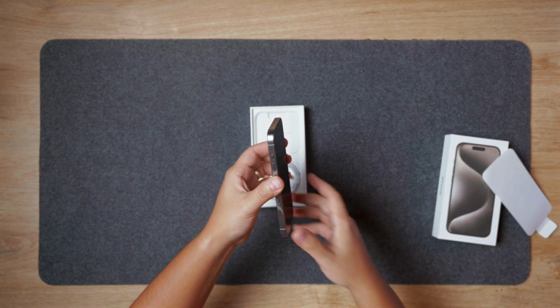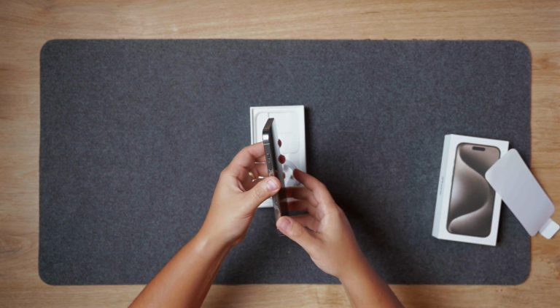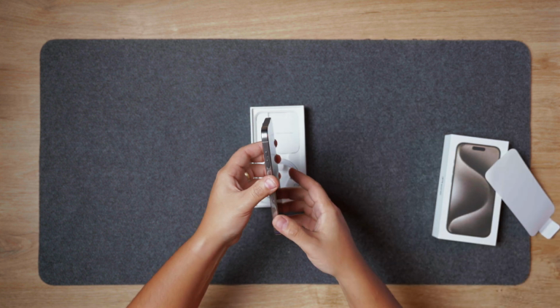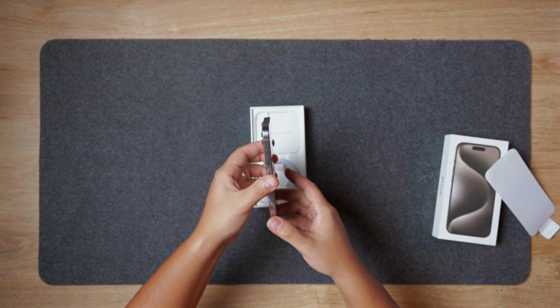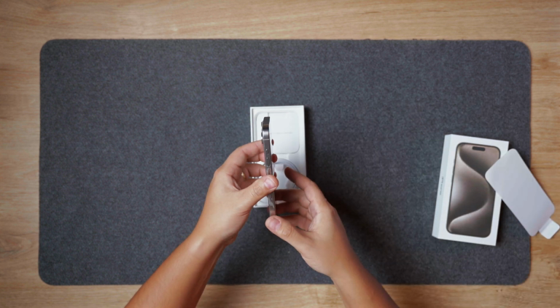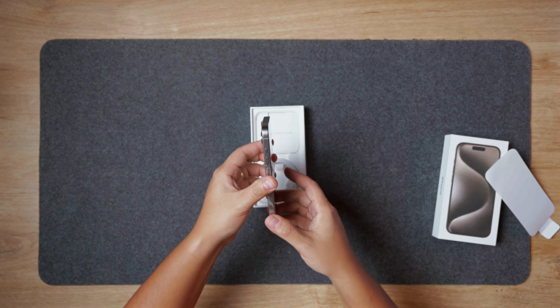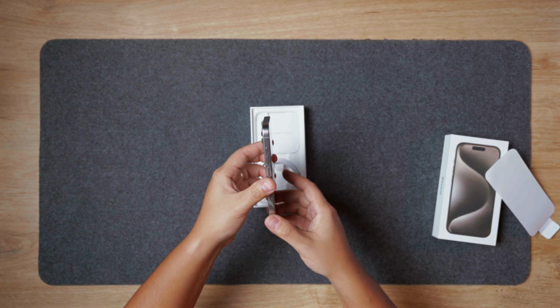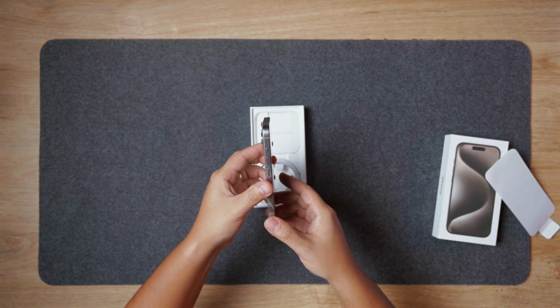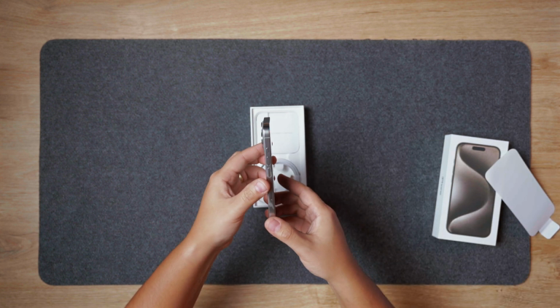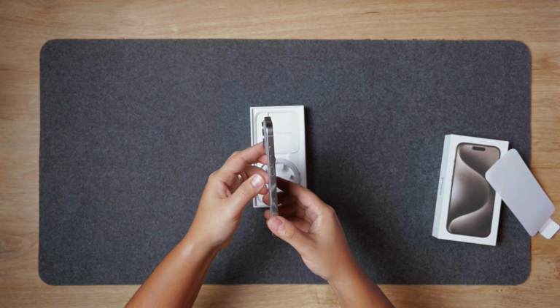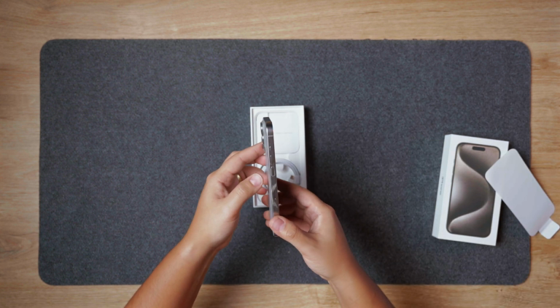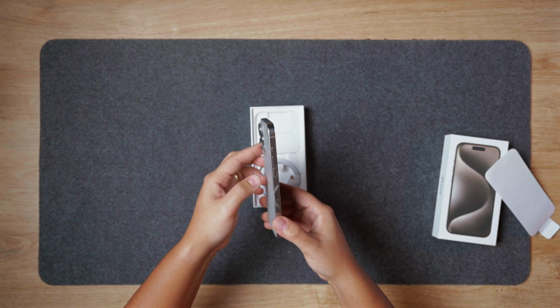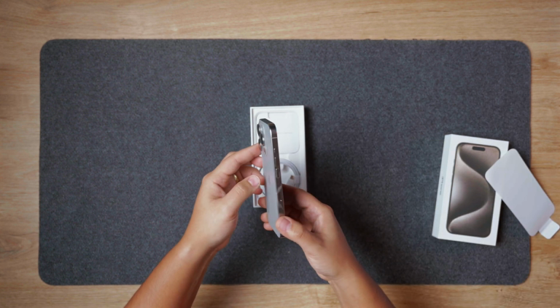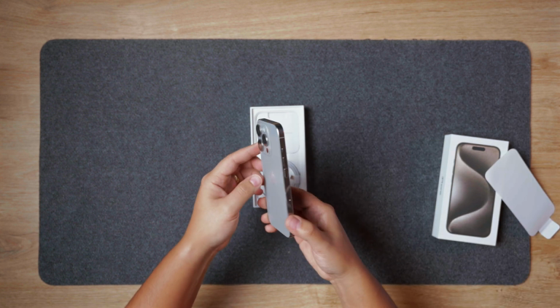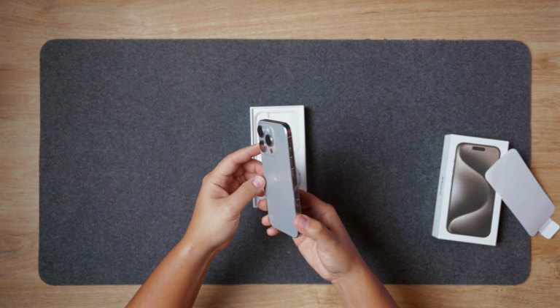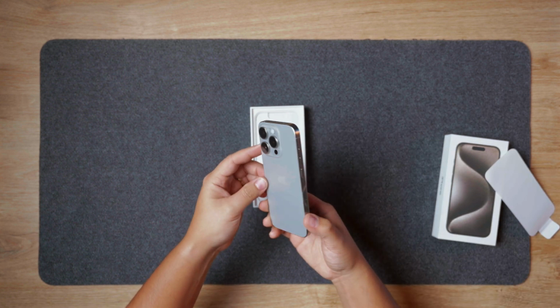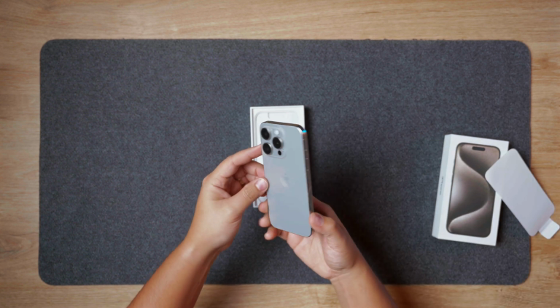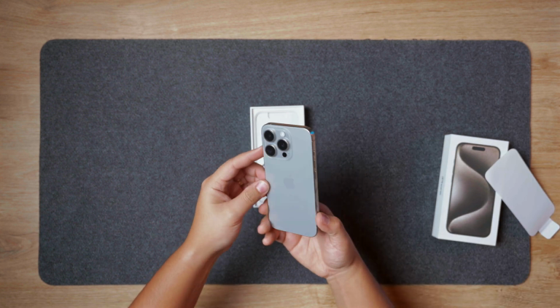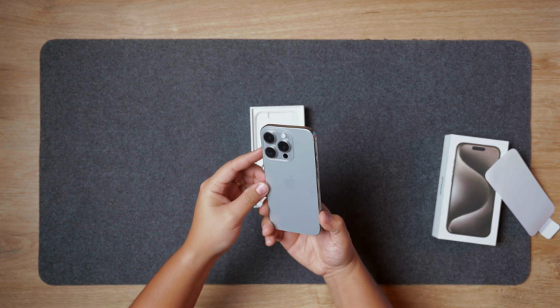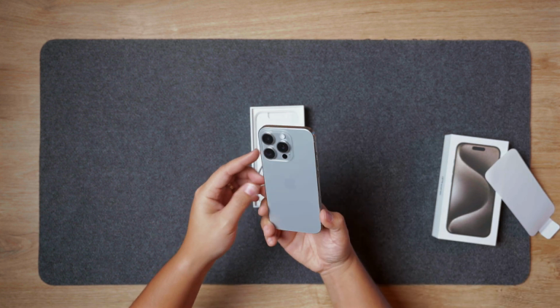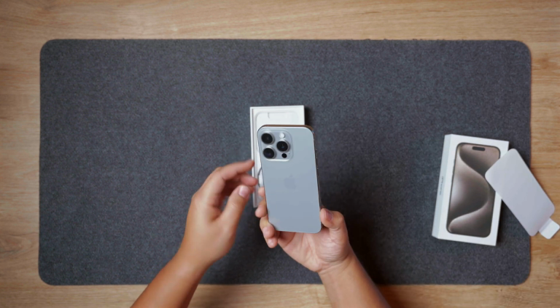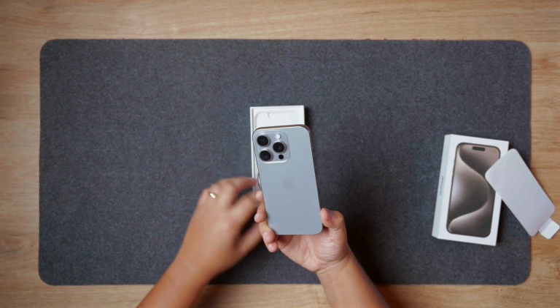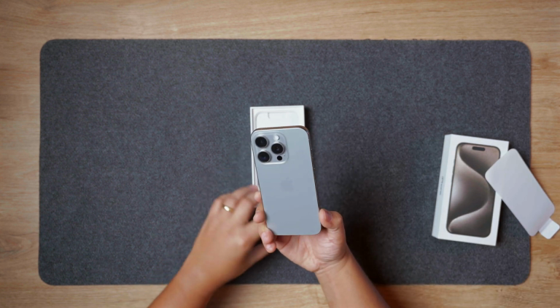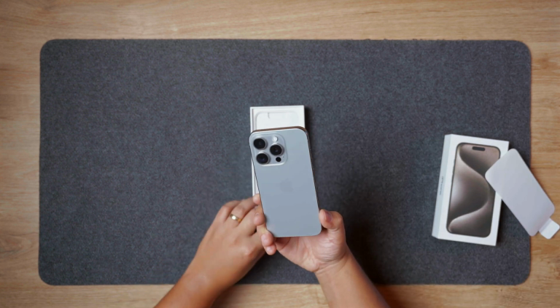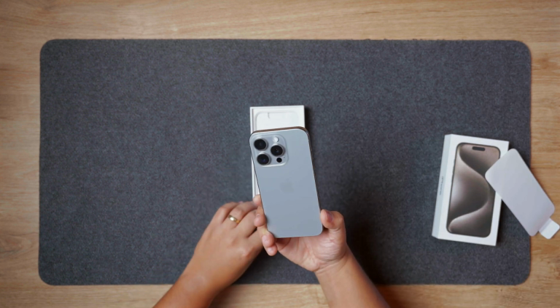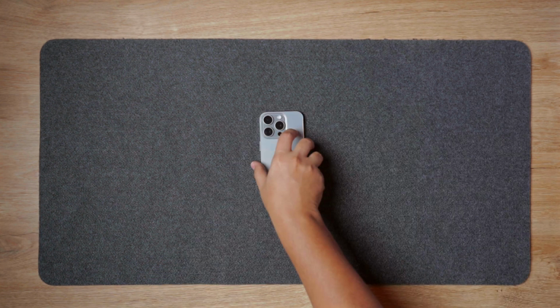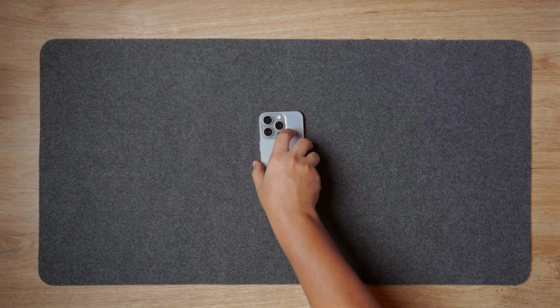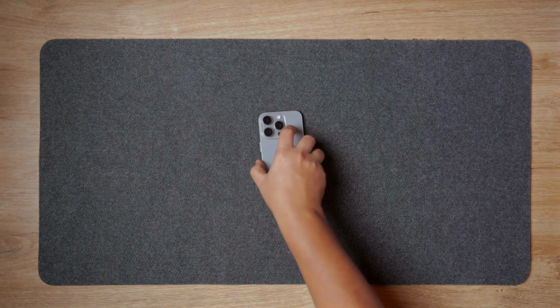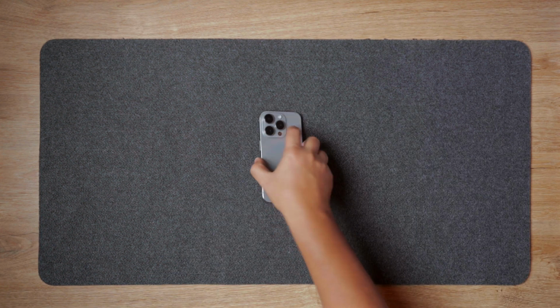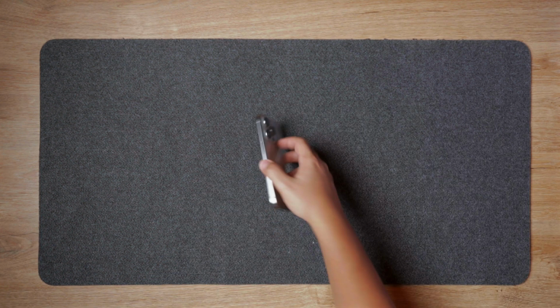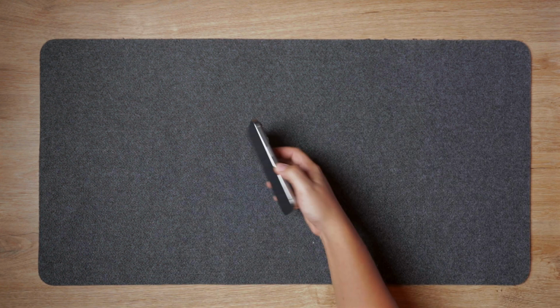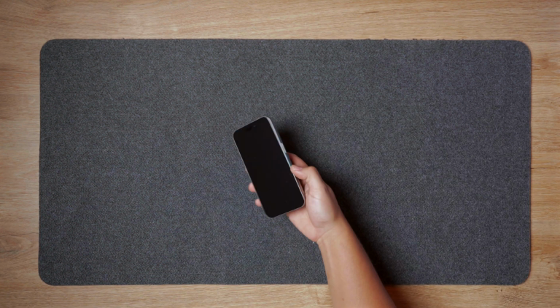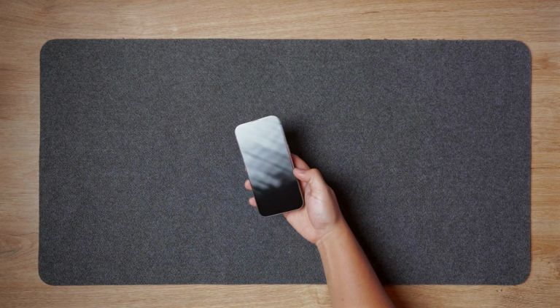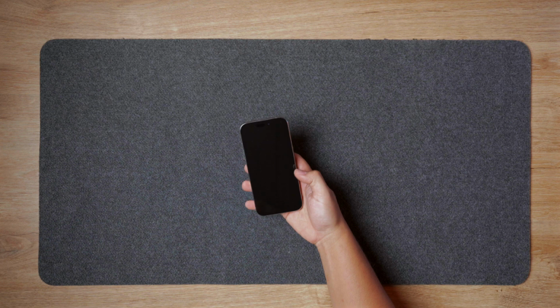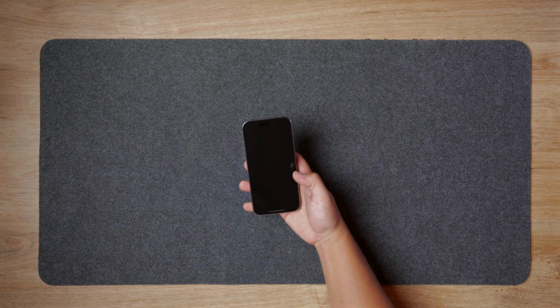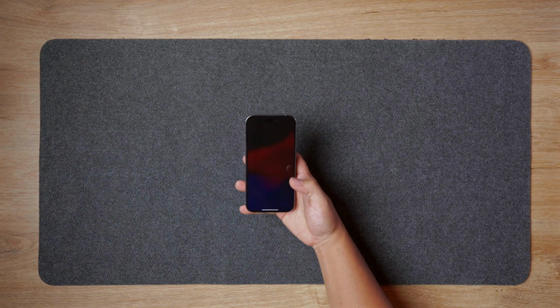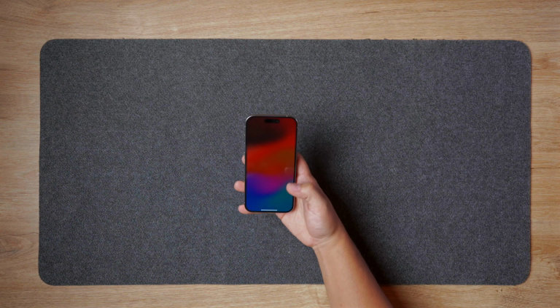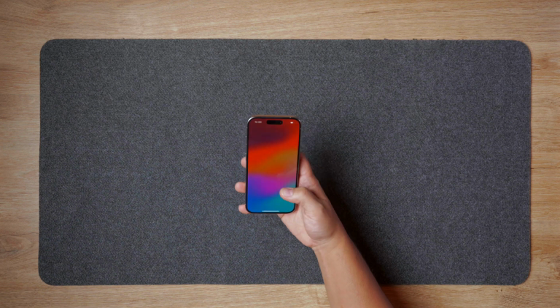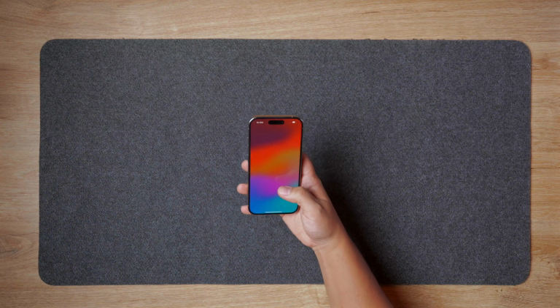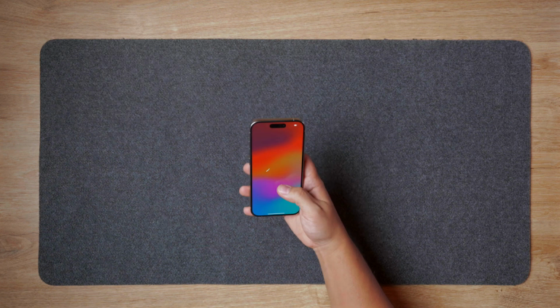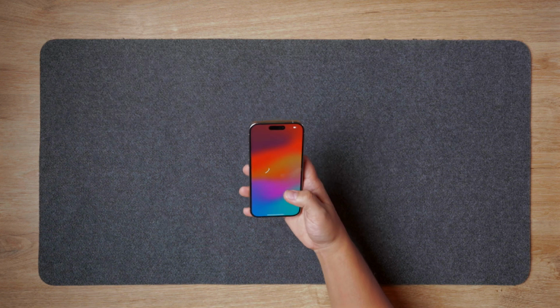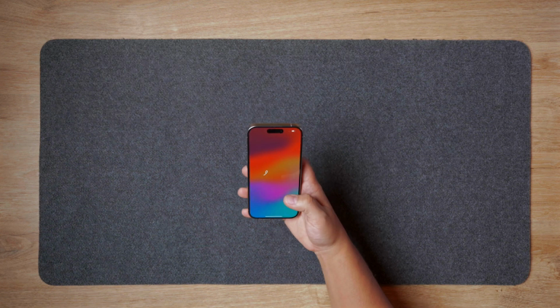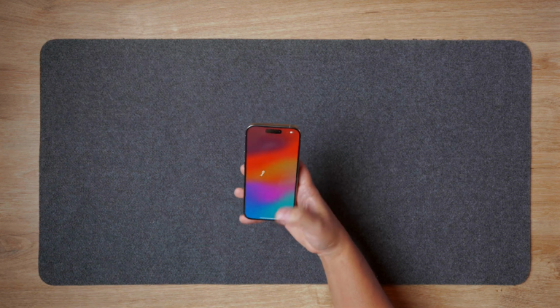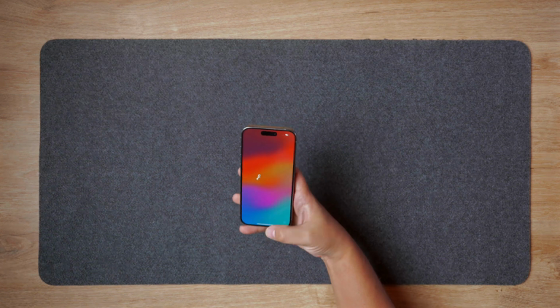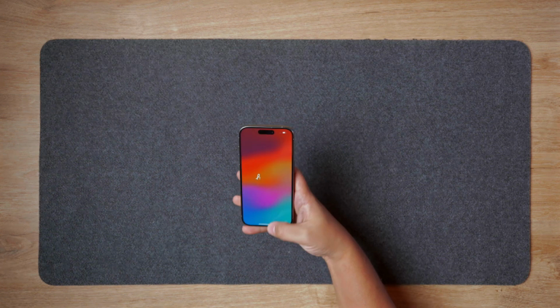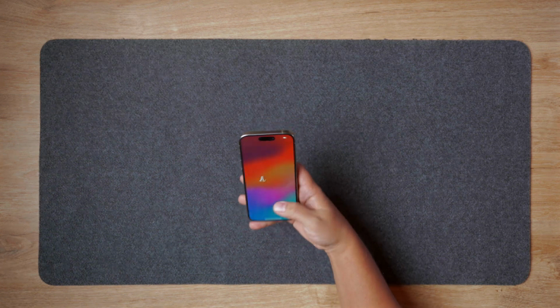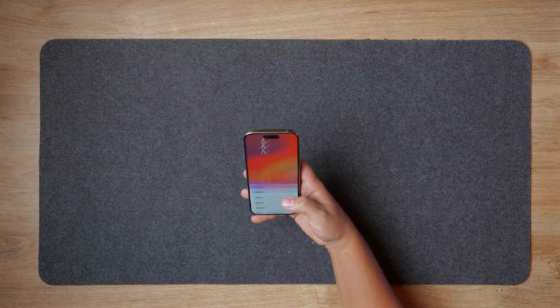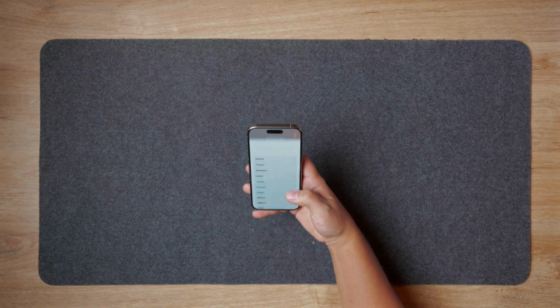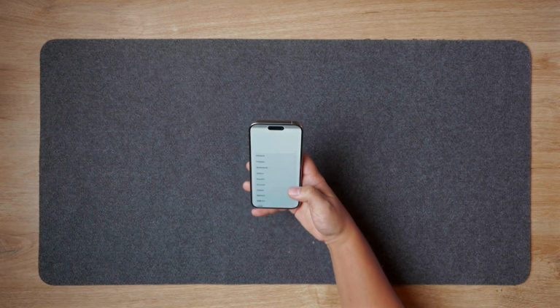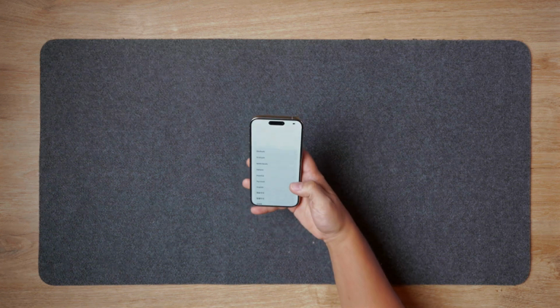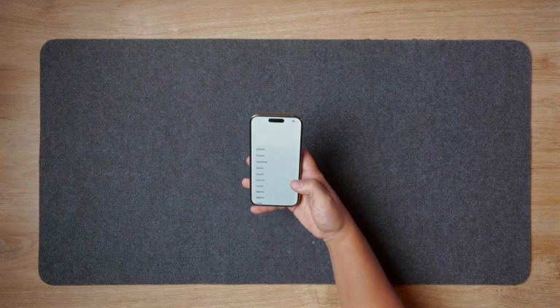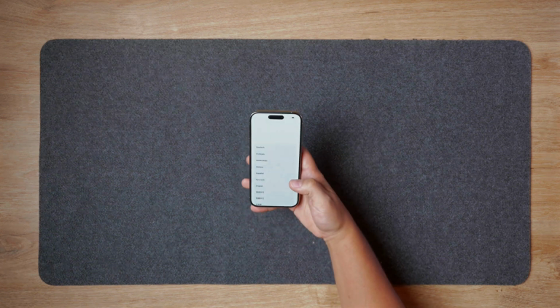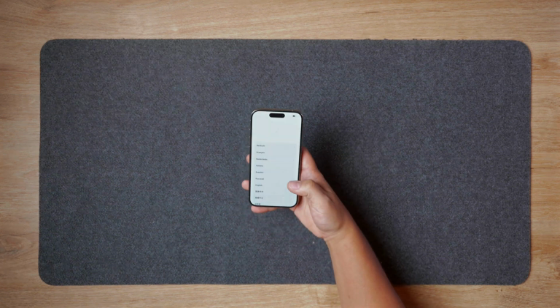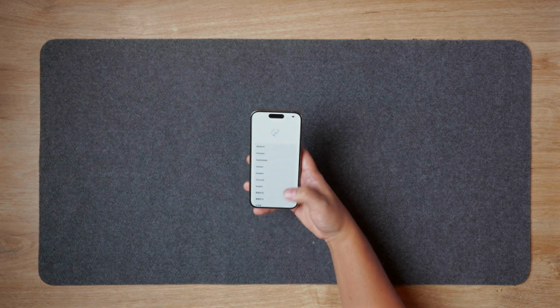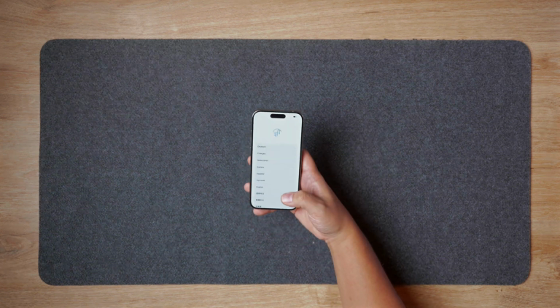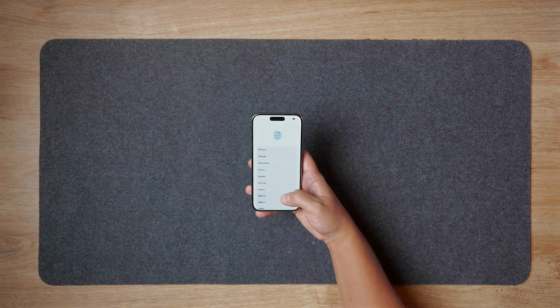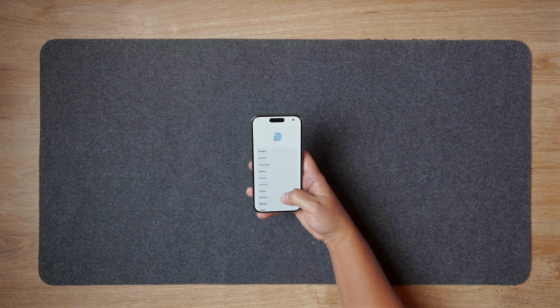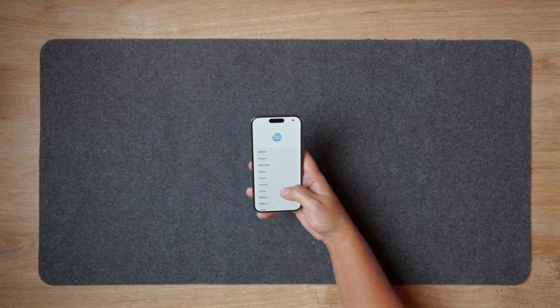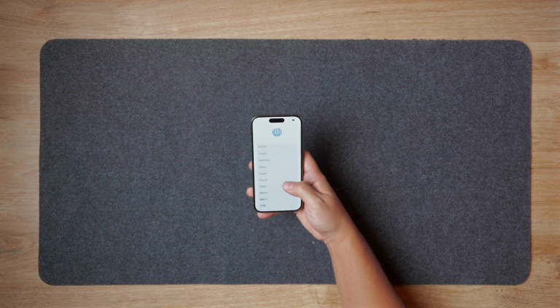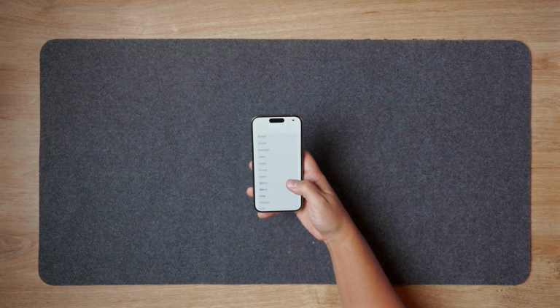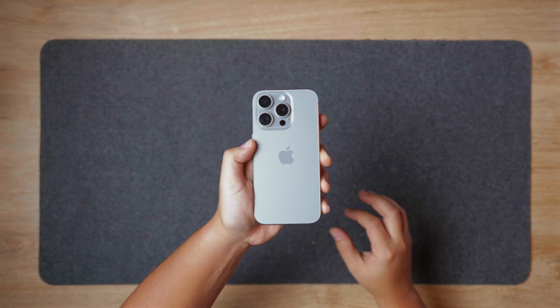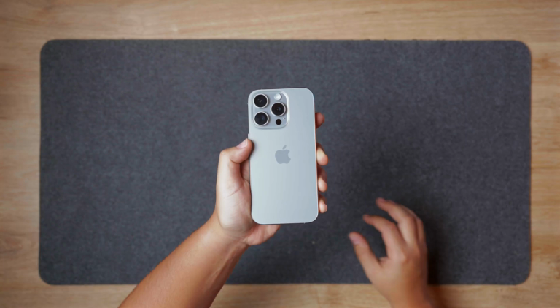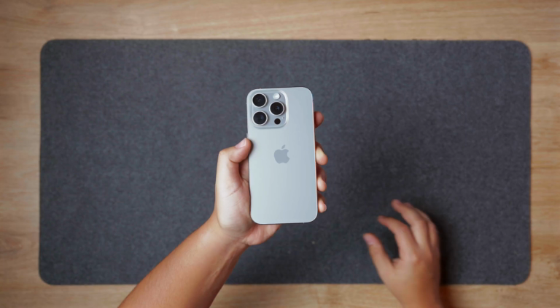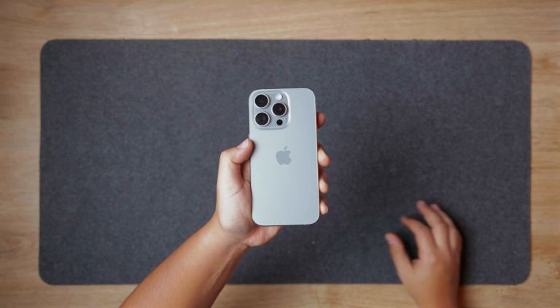Let's dive into whether this device truly stands out from its predecessor — not just on paper, but in real, everyday use.